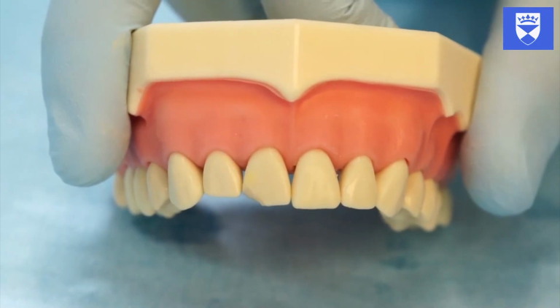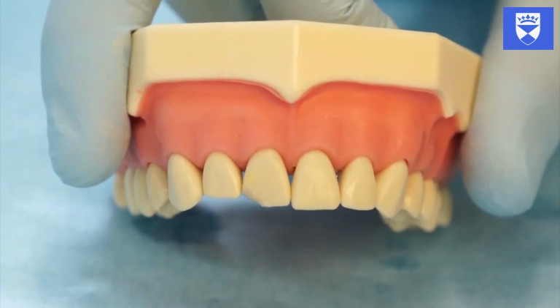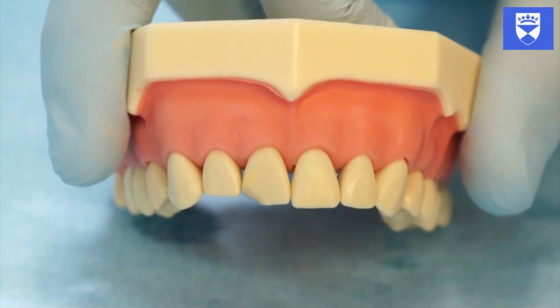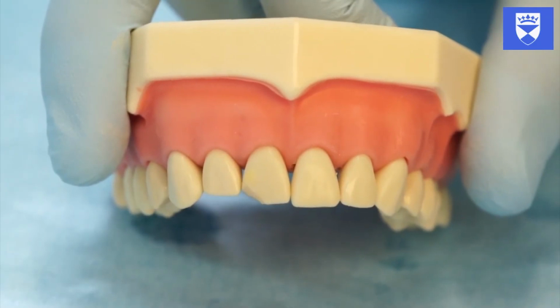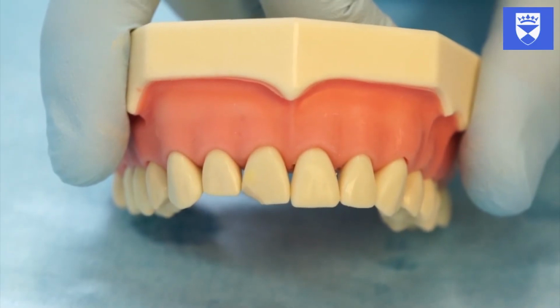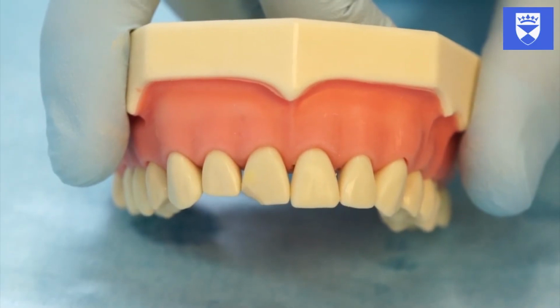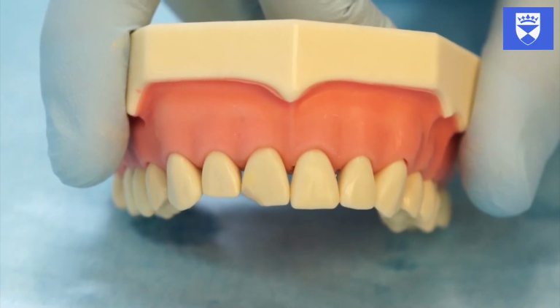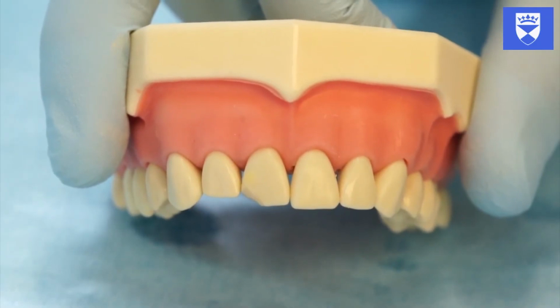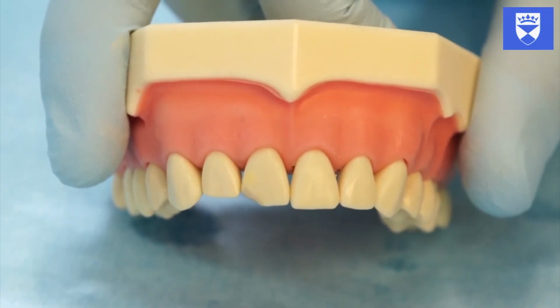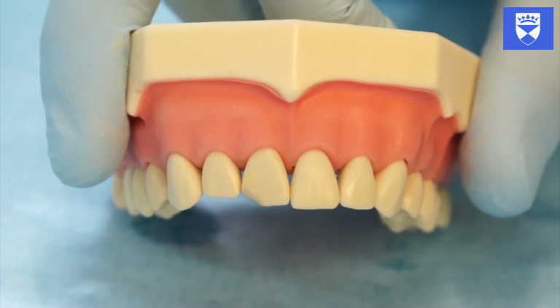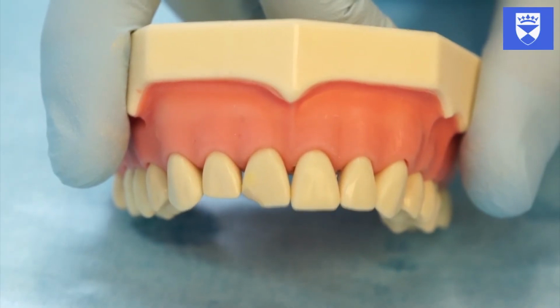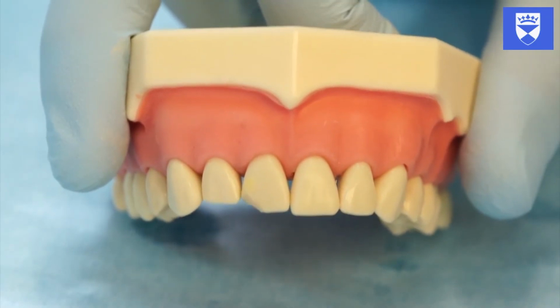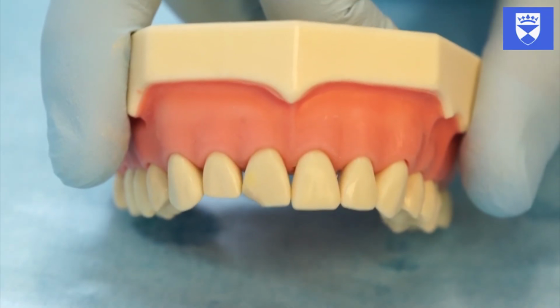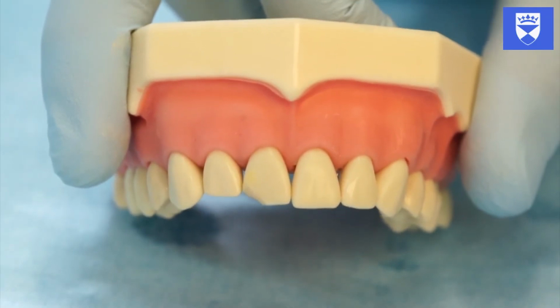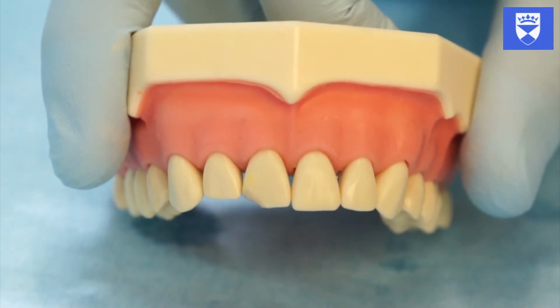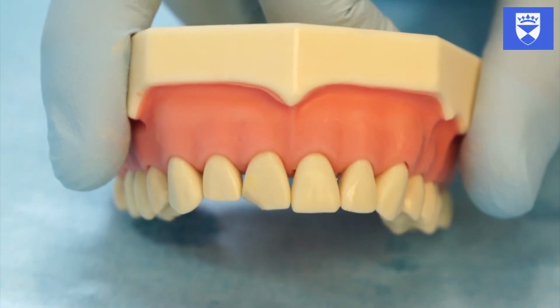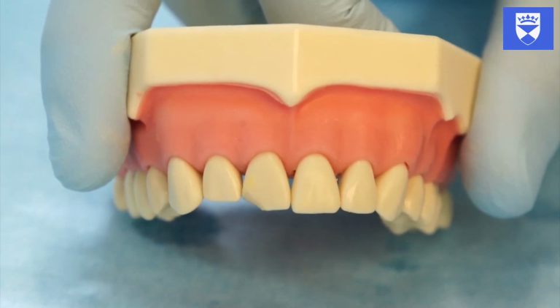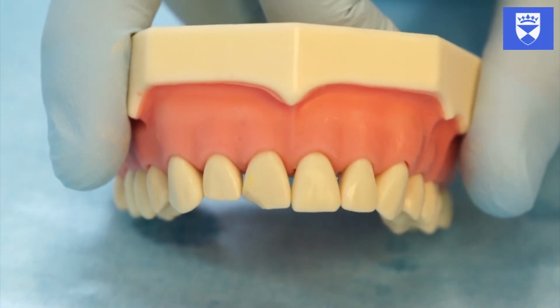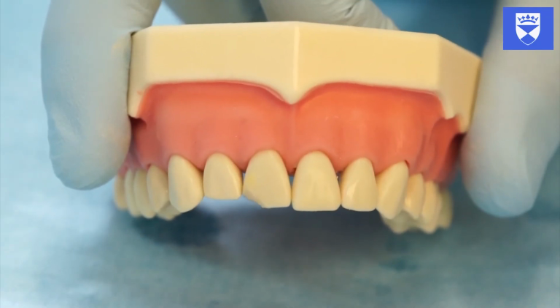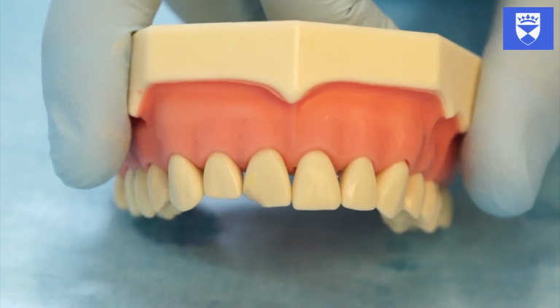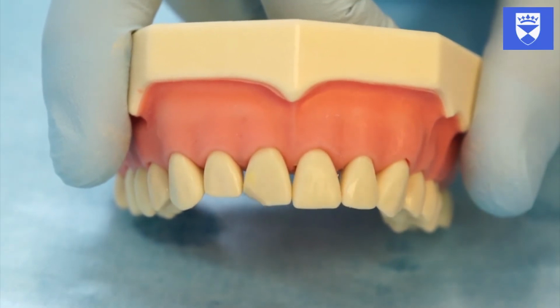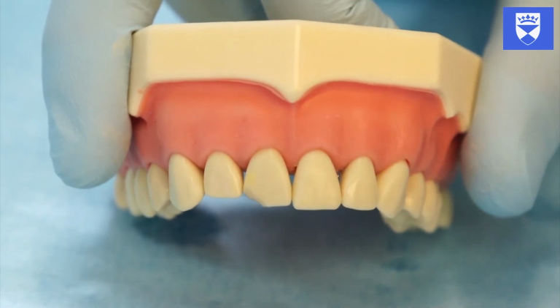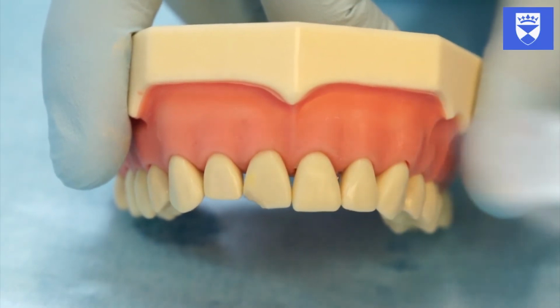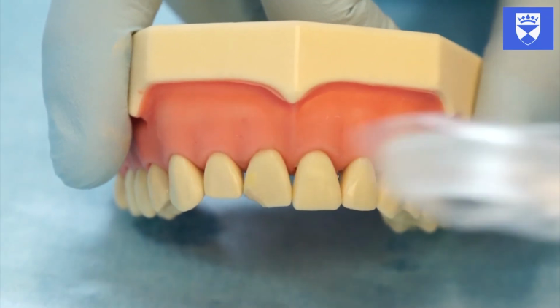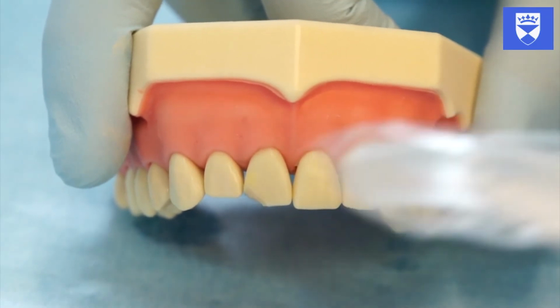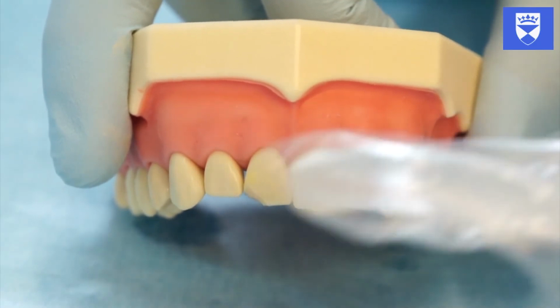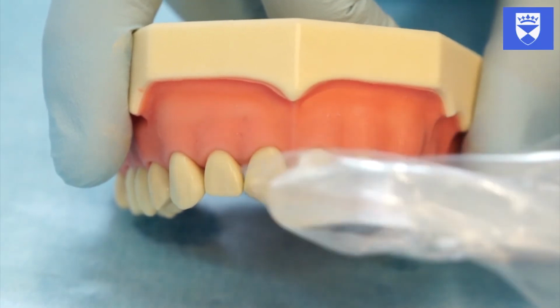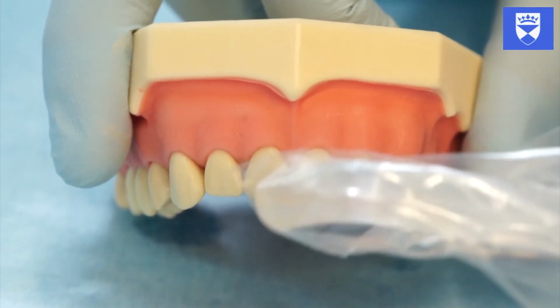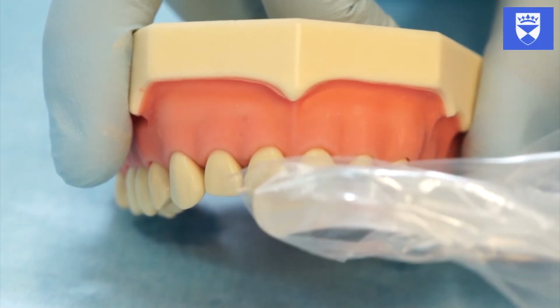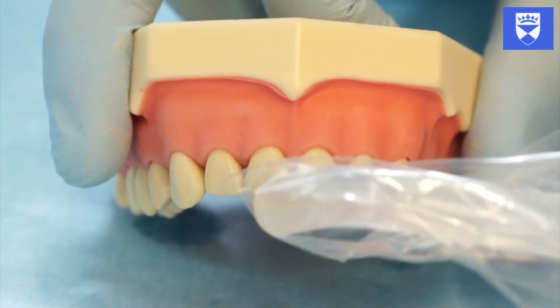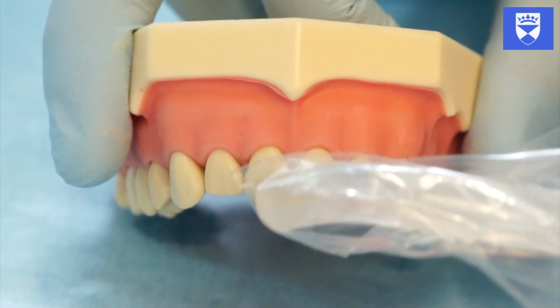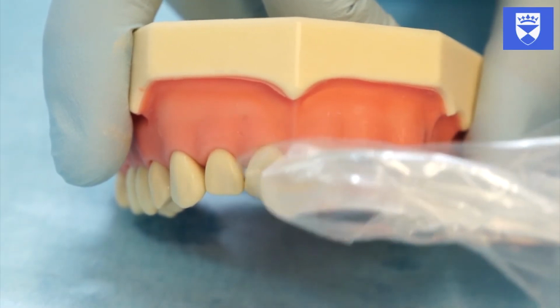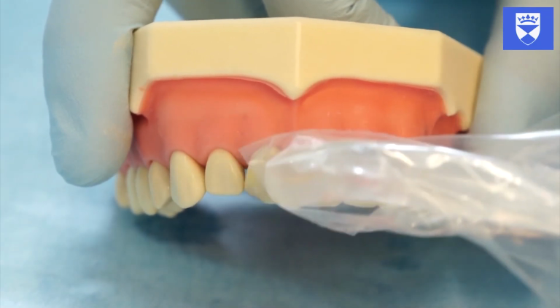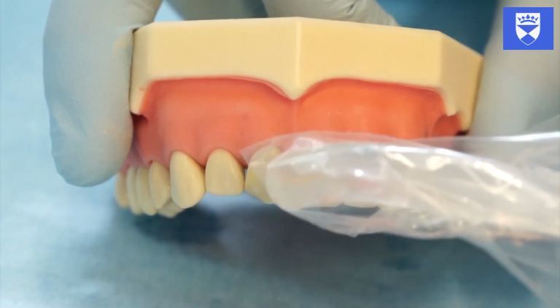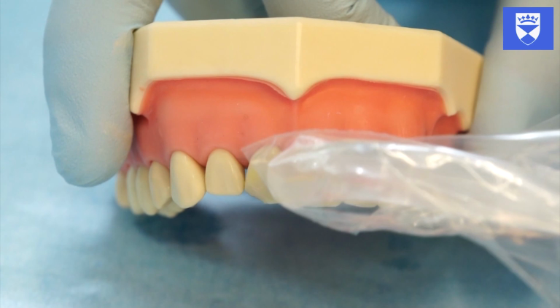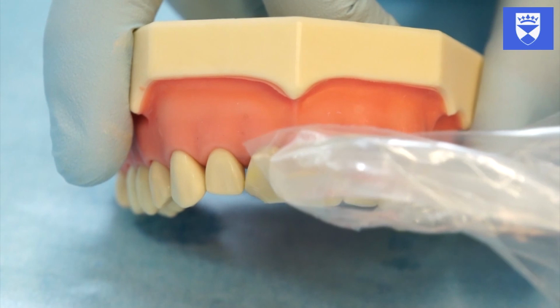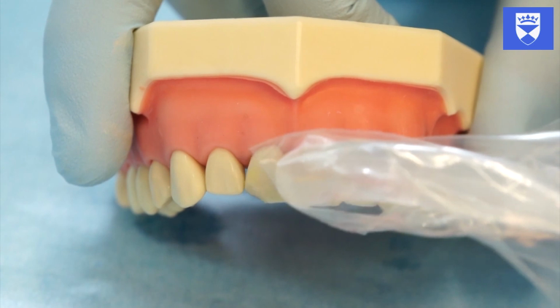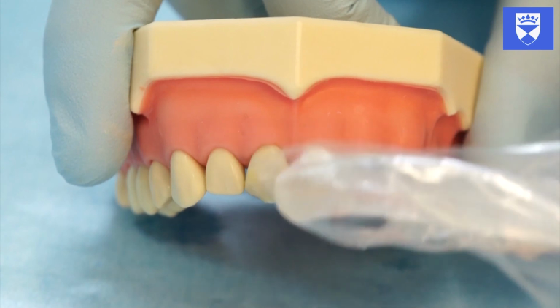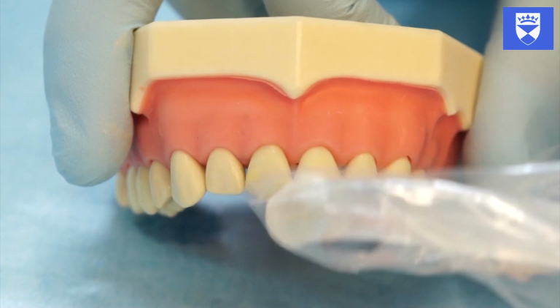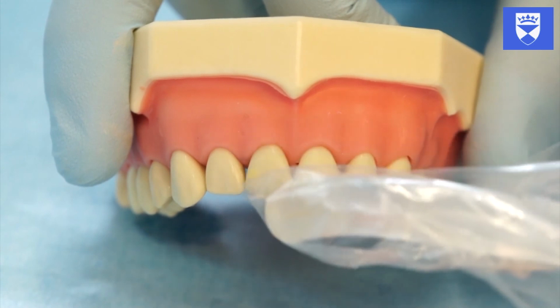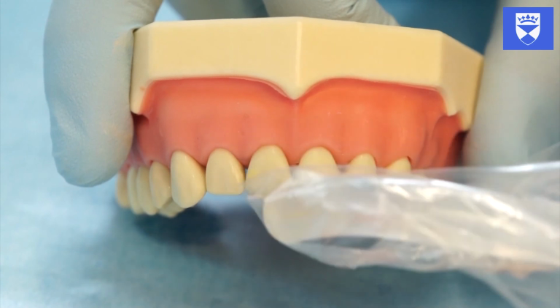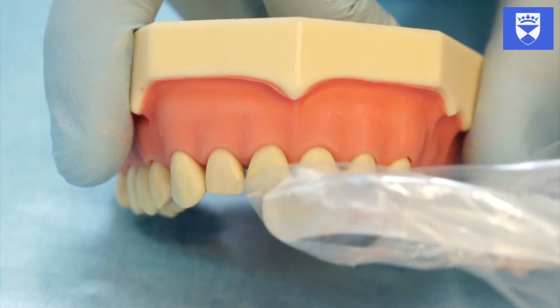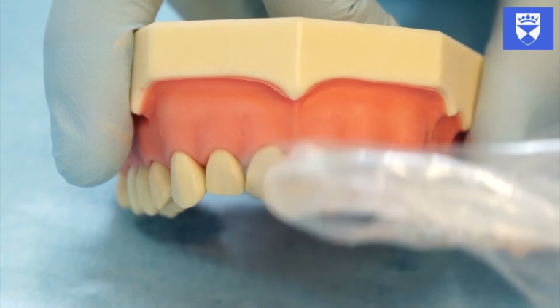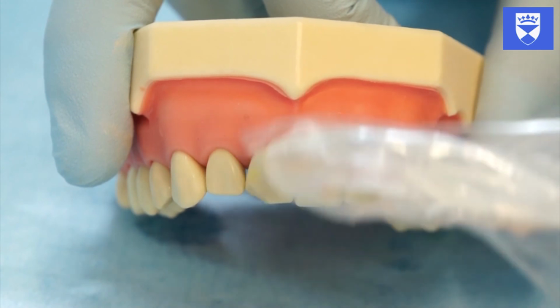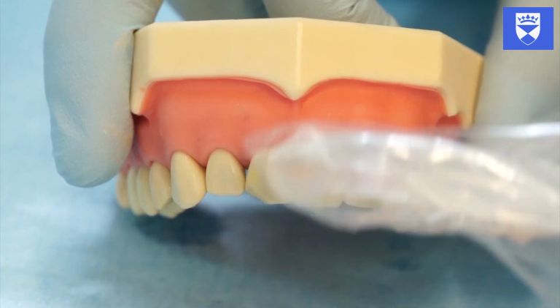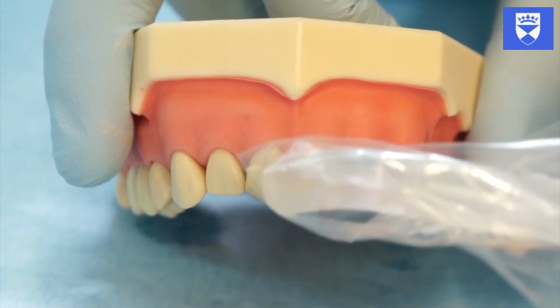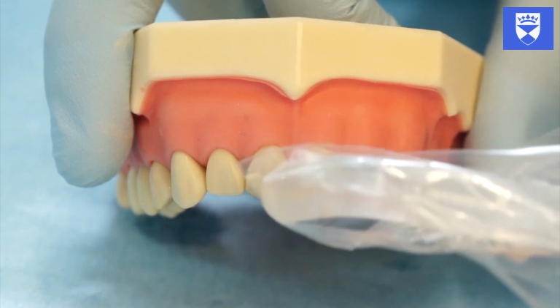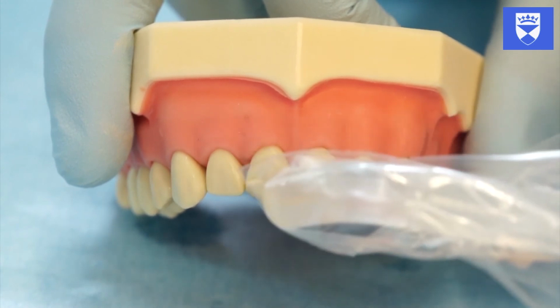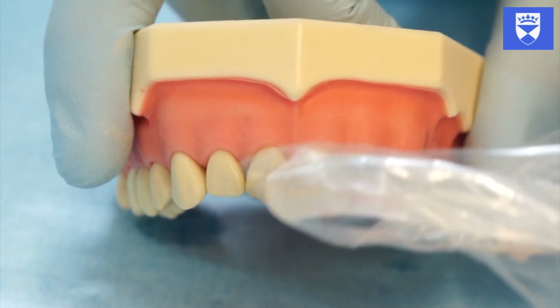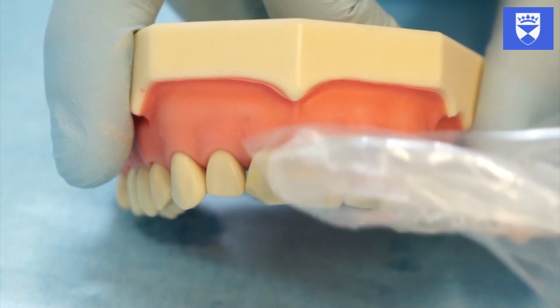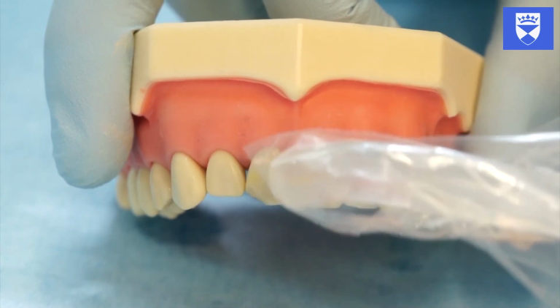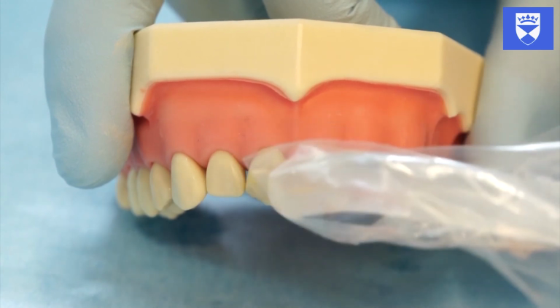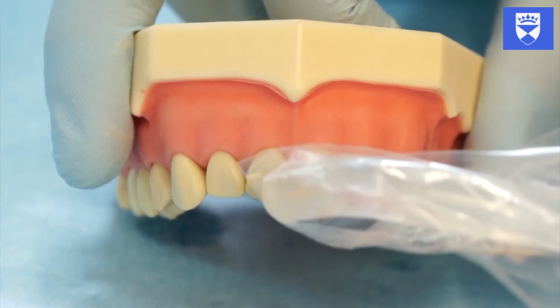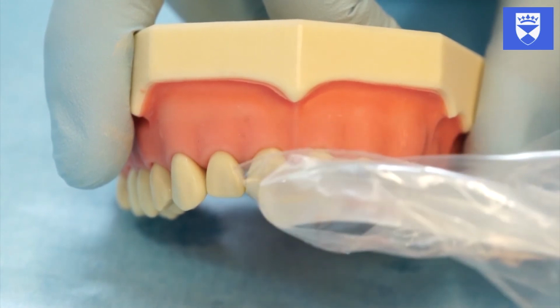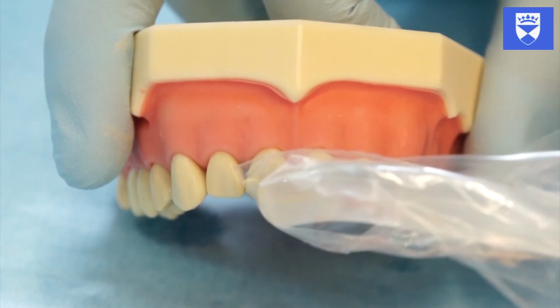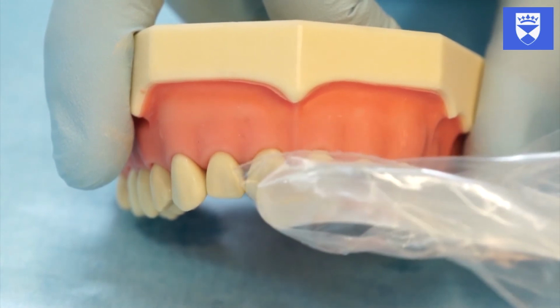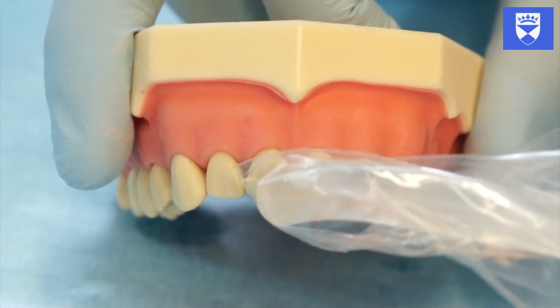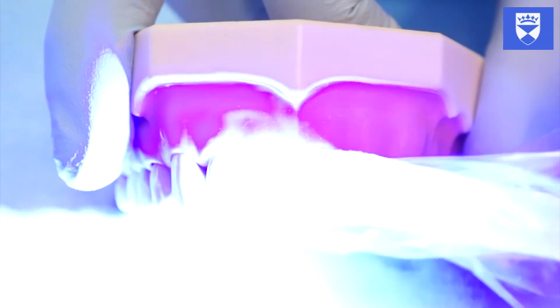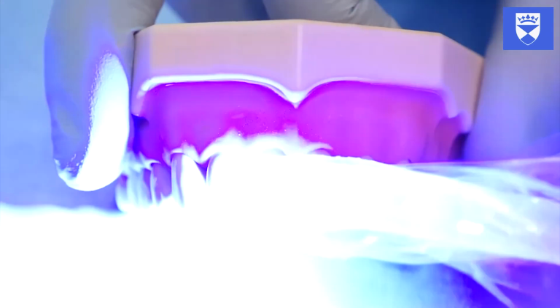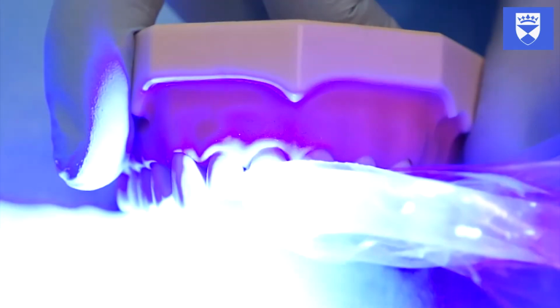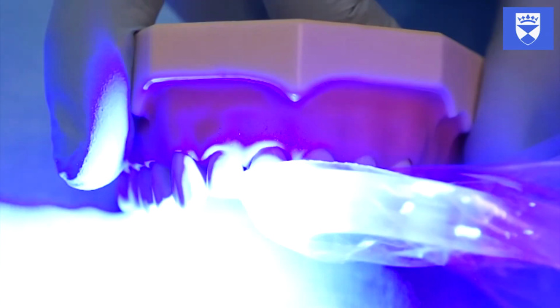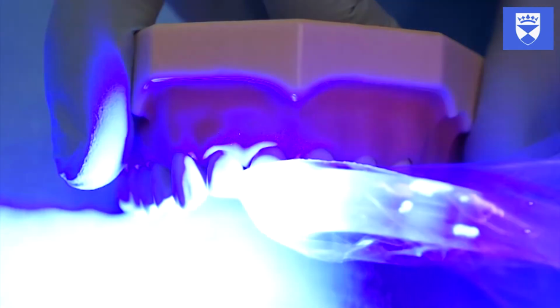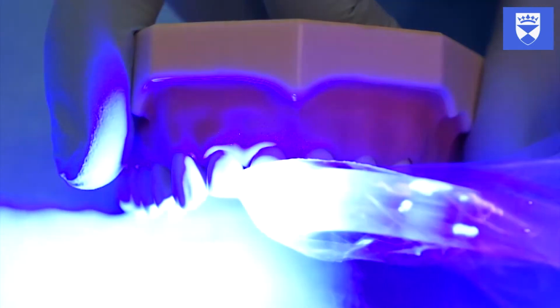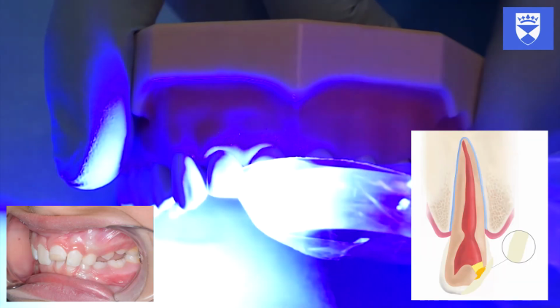Light cure the composite. Once you are happy that you have performed a suitable composite bandage, remove the rubber dam and assess.